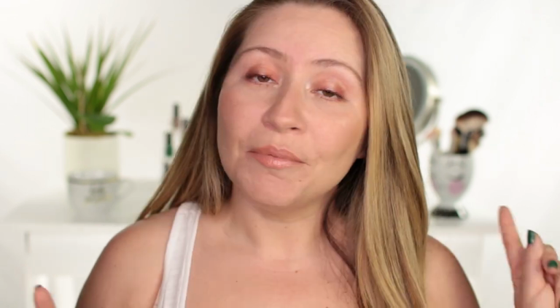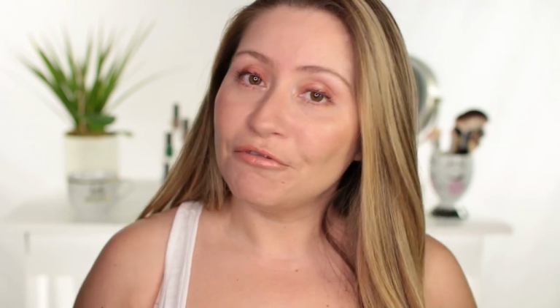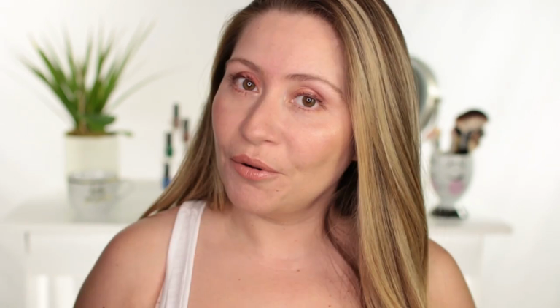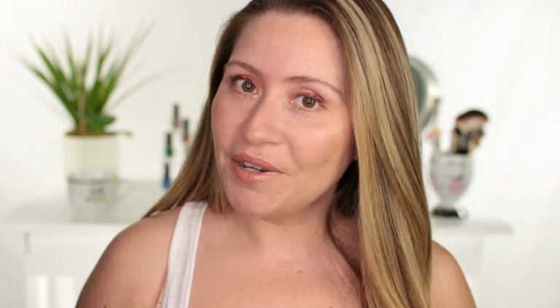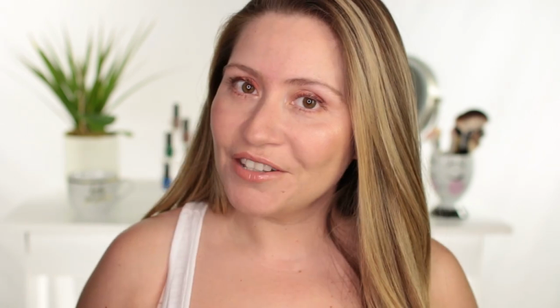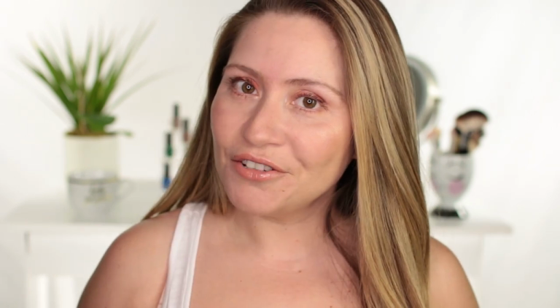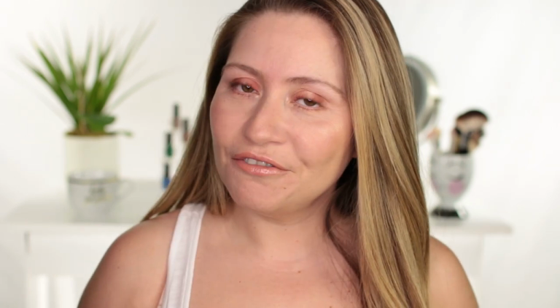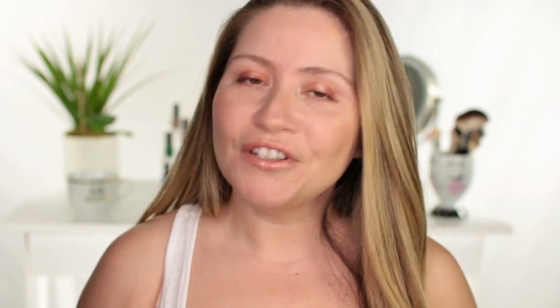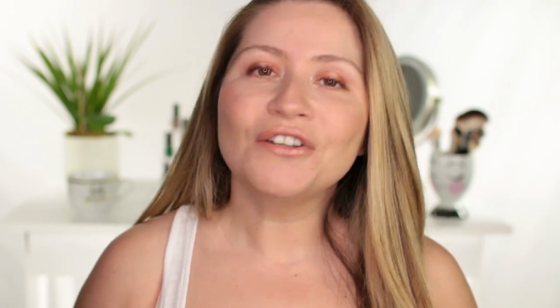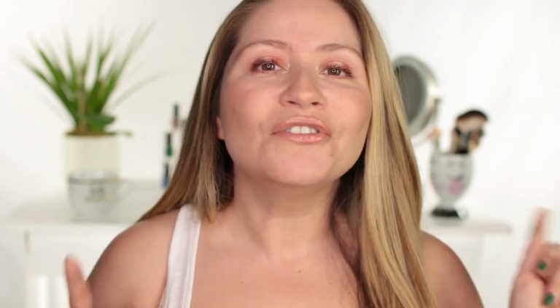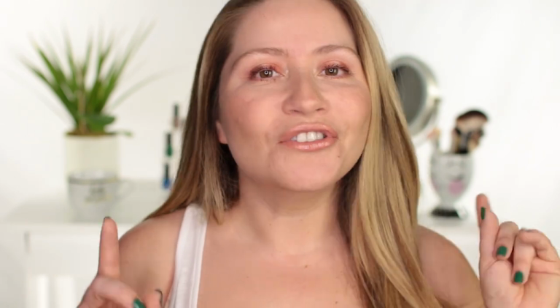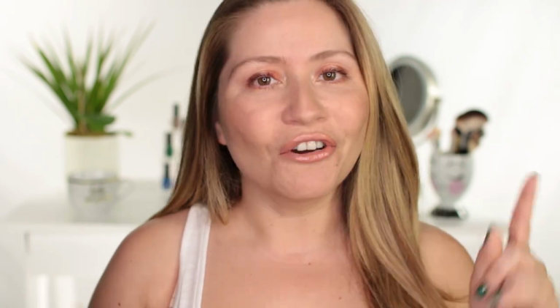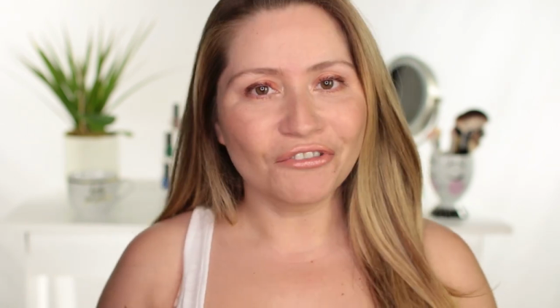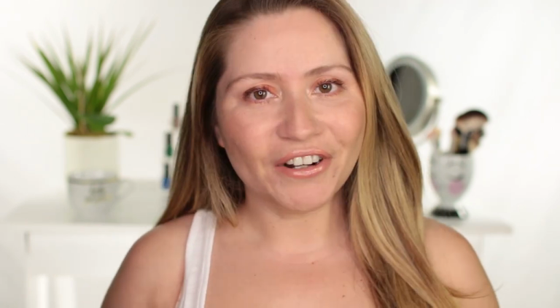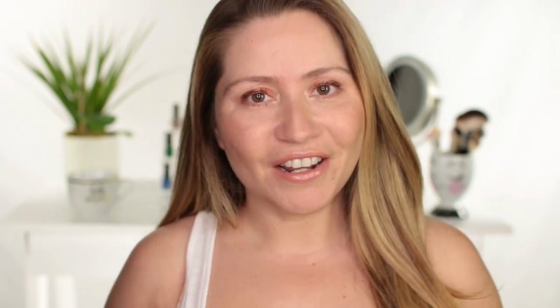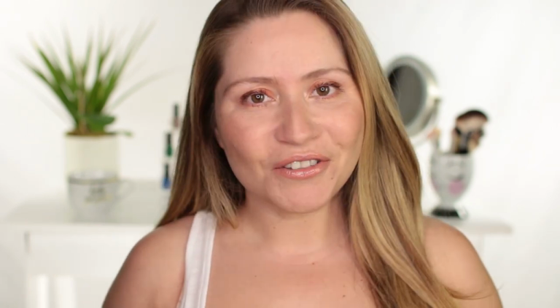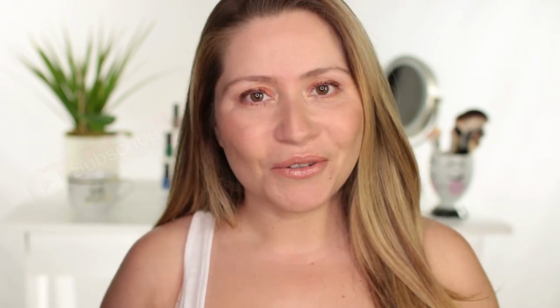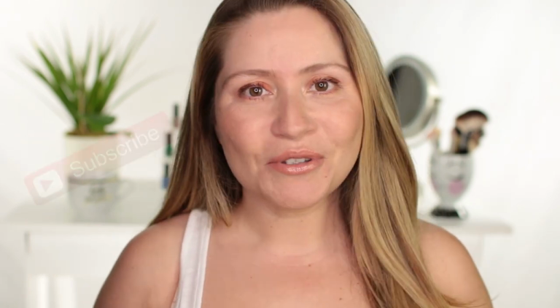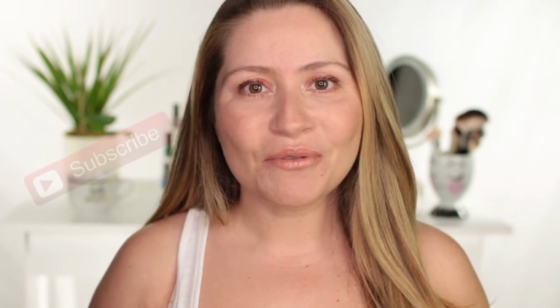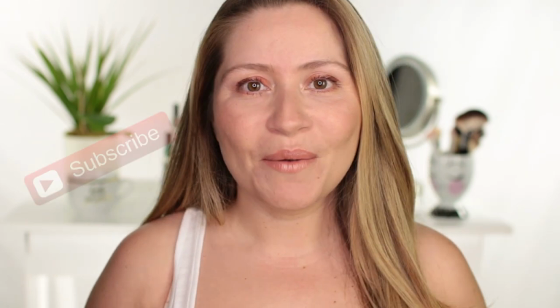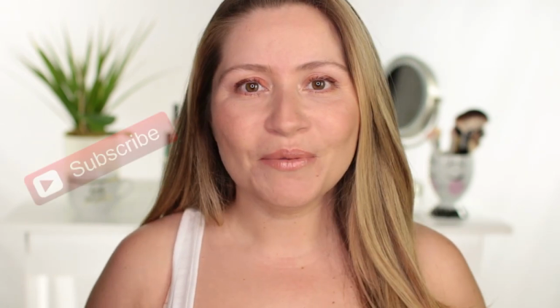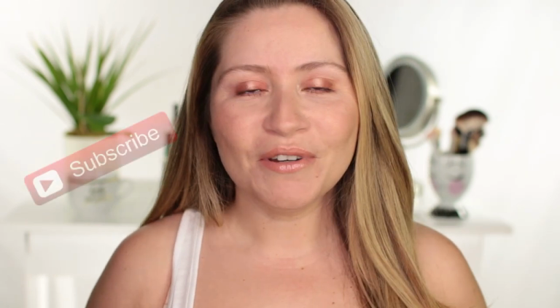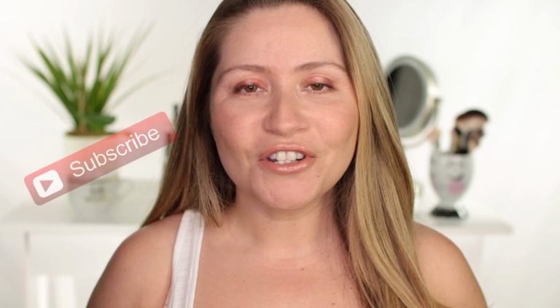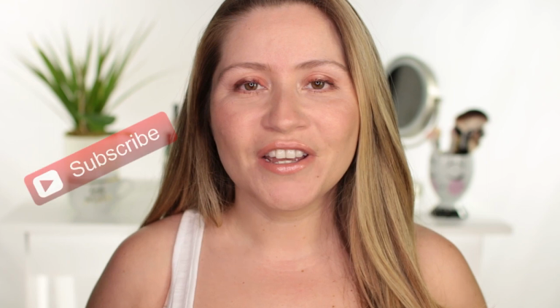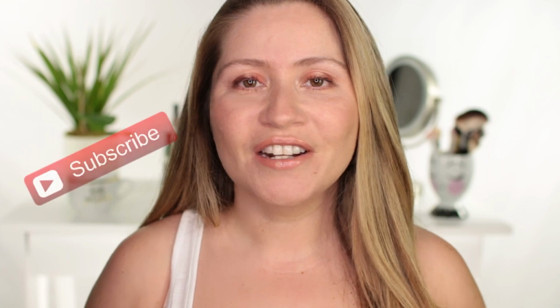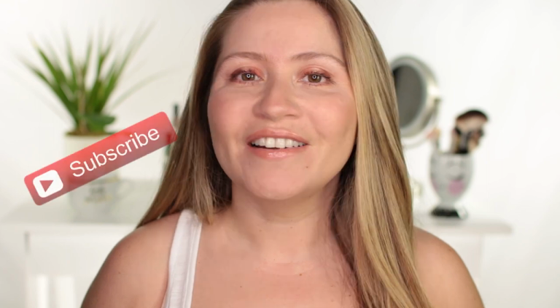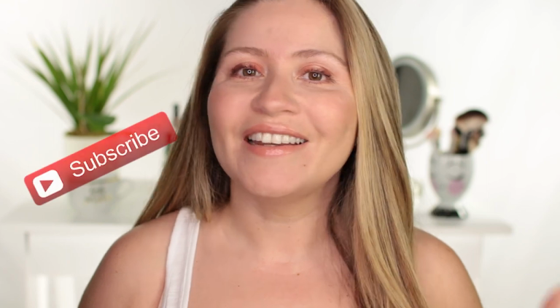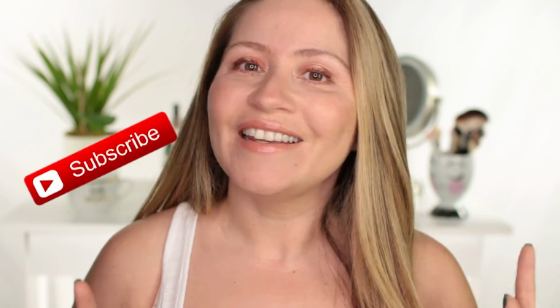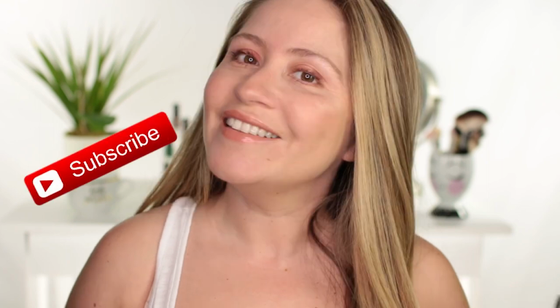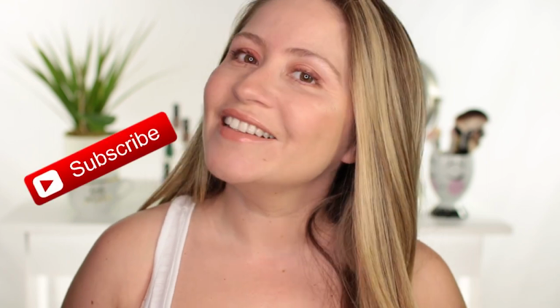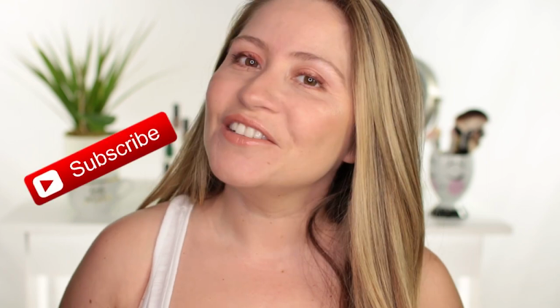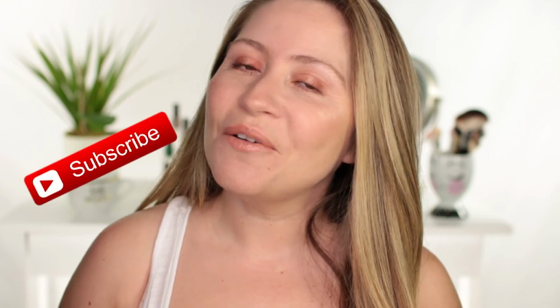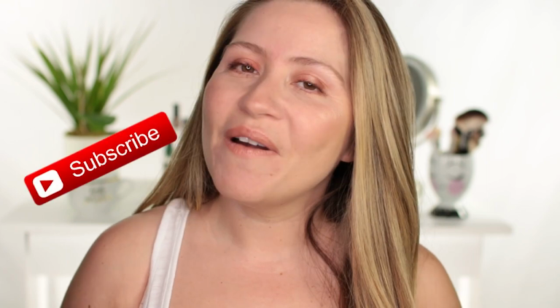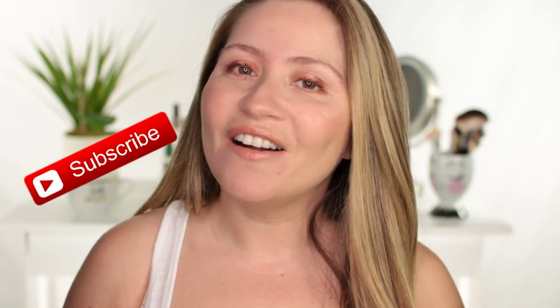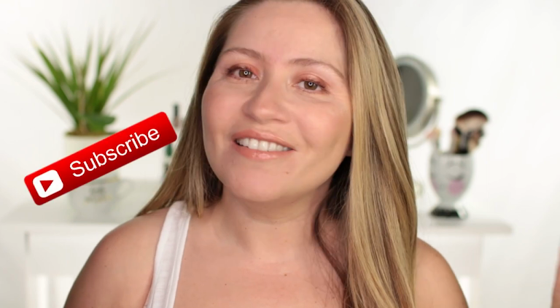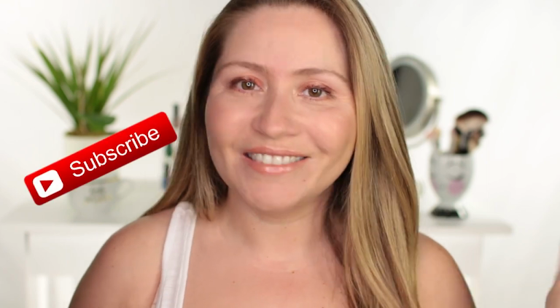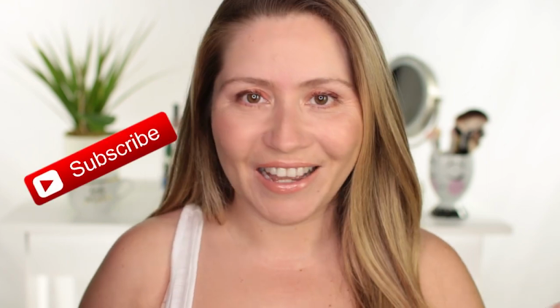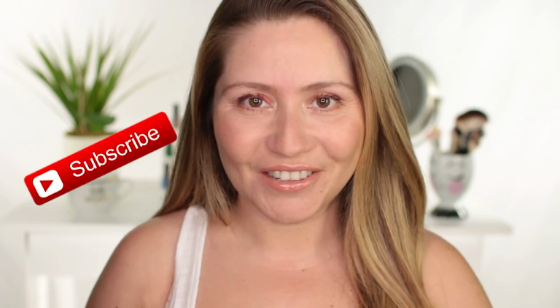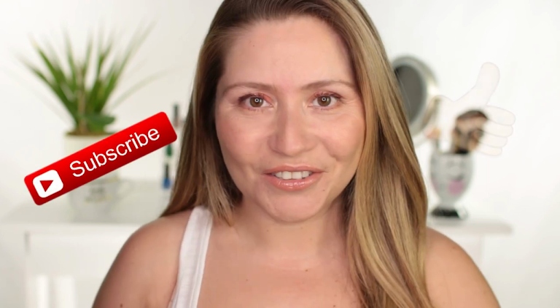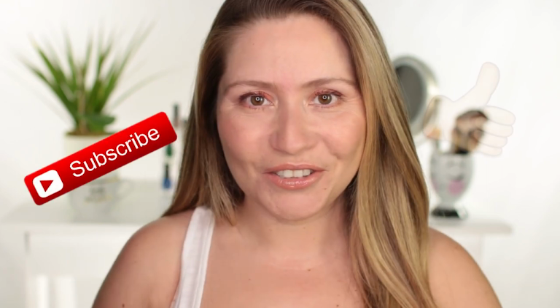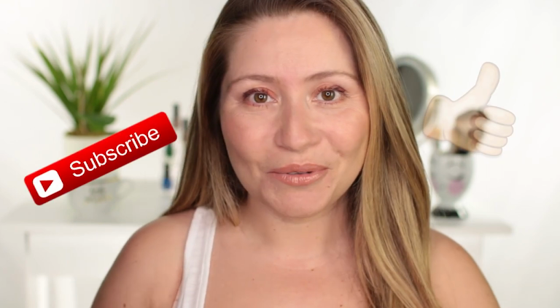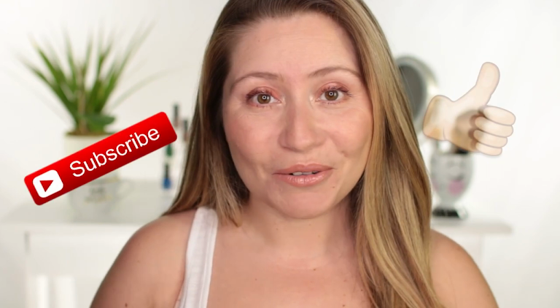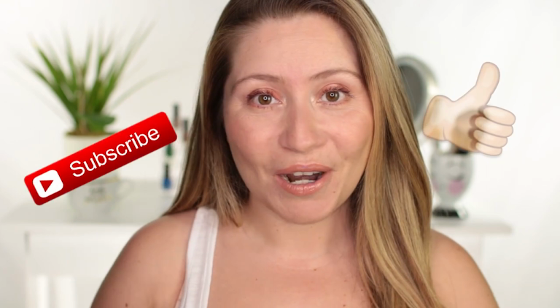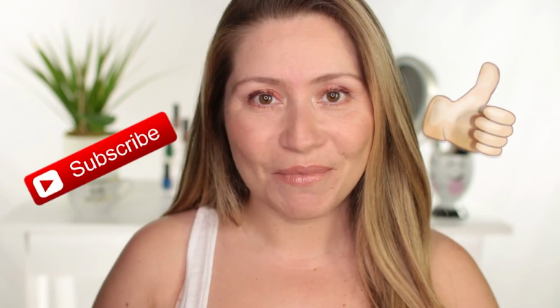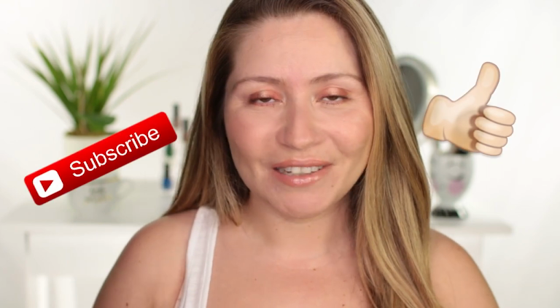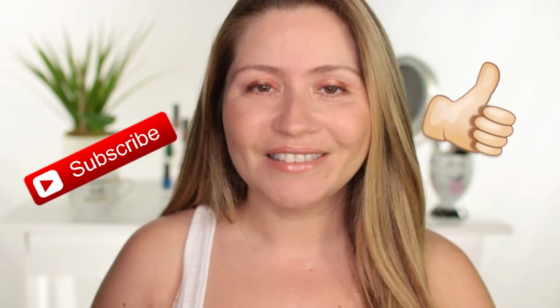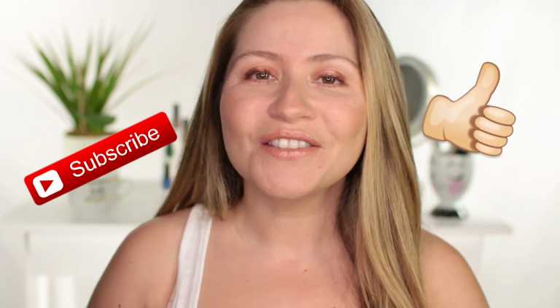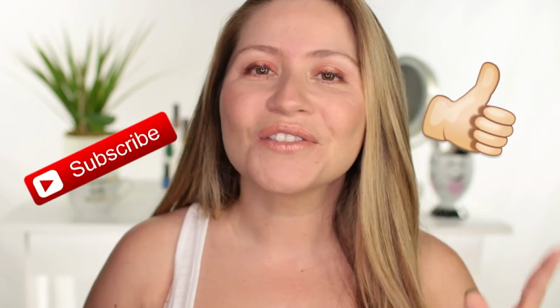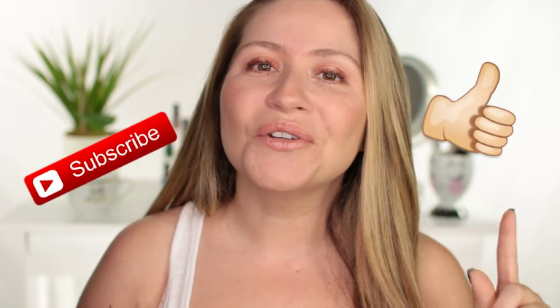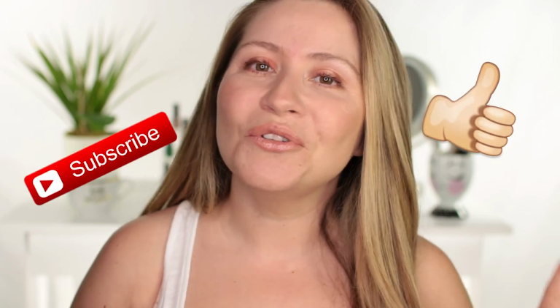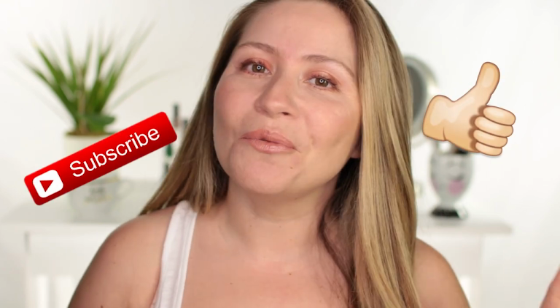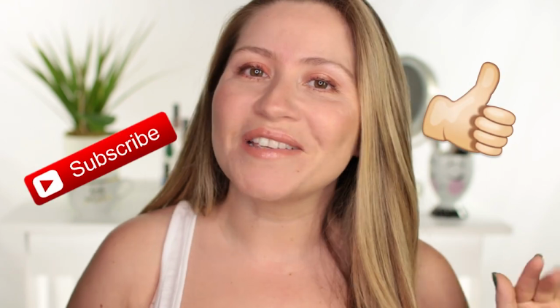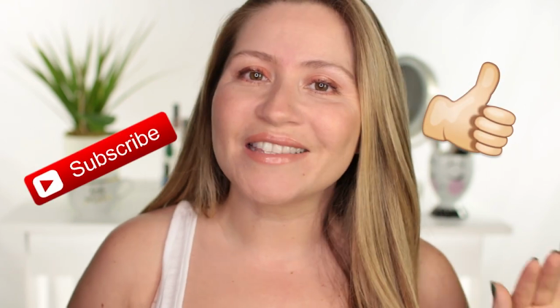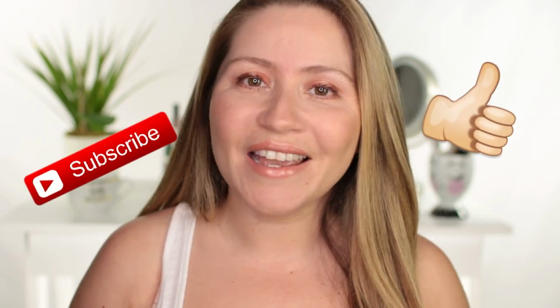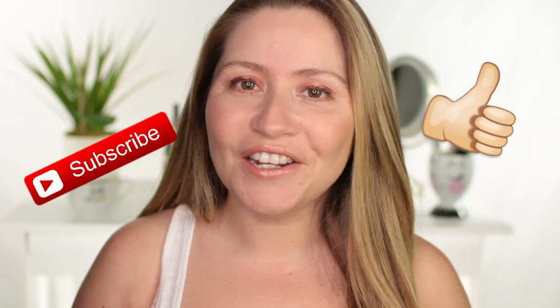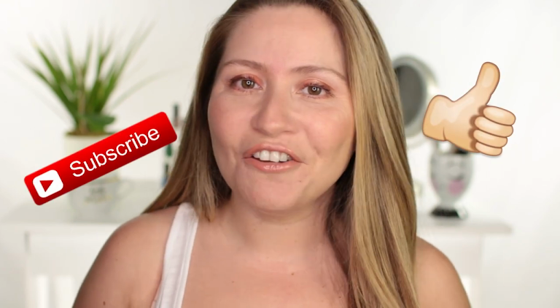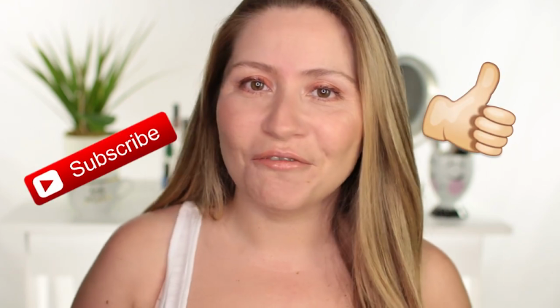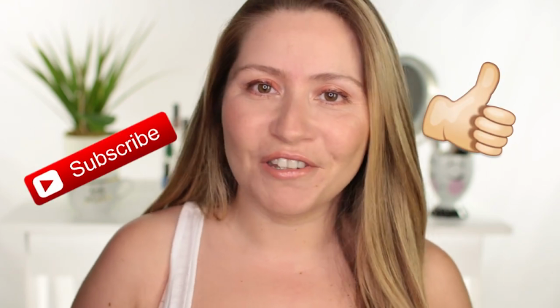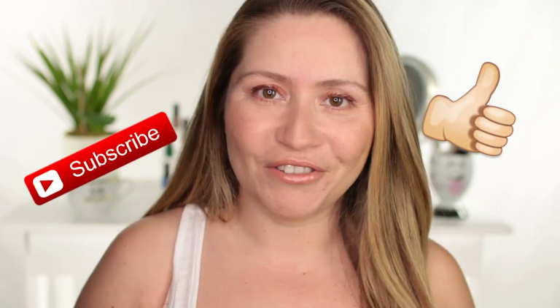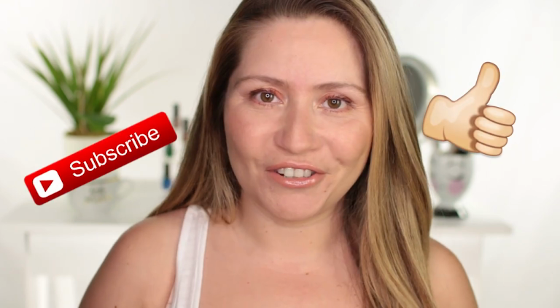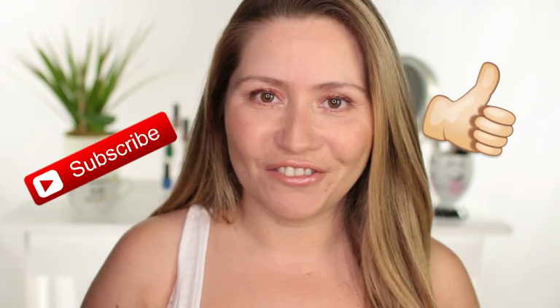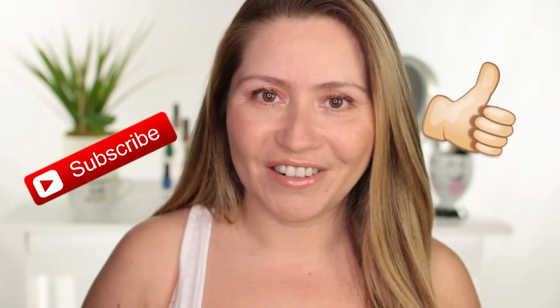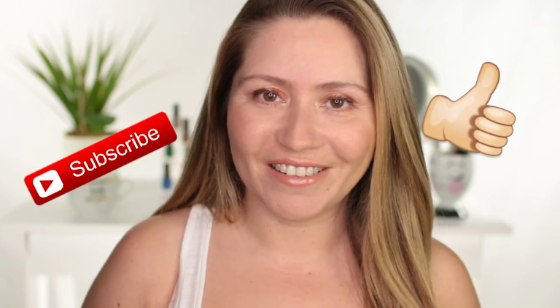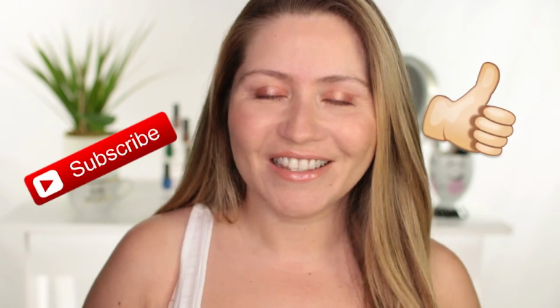But before we get to the video, don't forget to subscribe to my channel and hit the little bell next to the subscribe button so you don't miss any of my future videos.